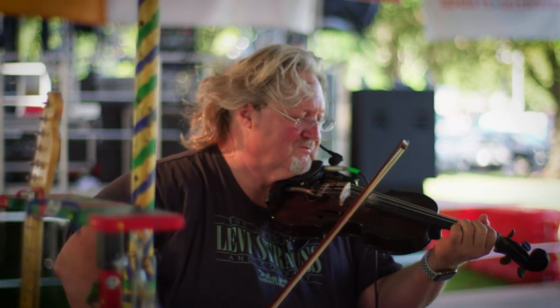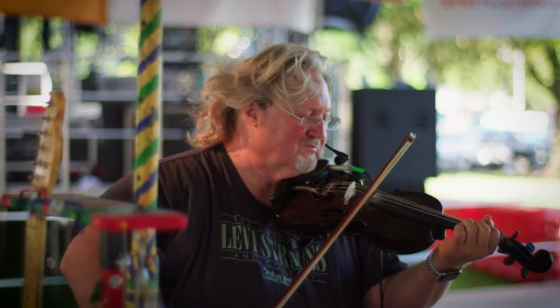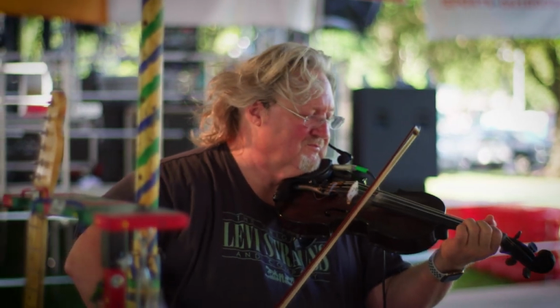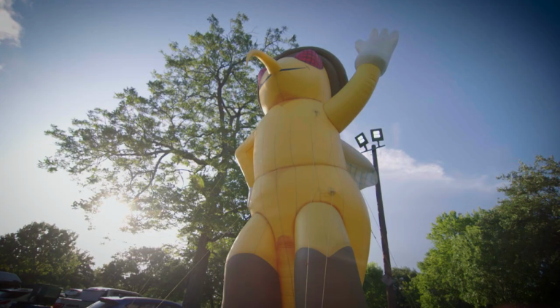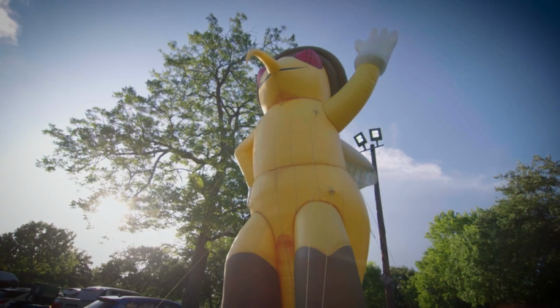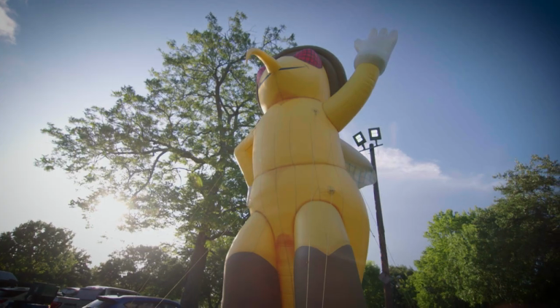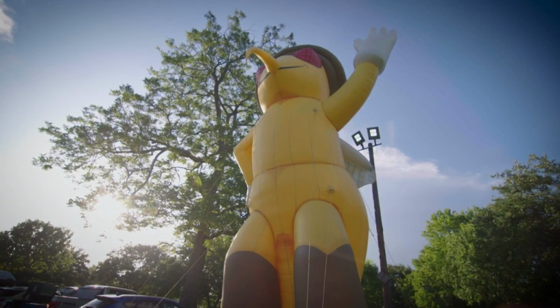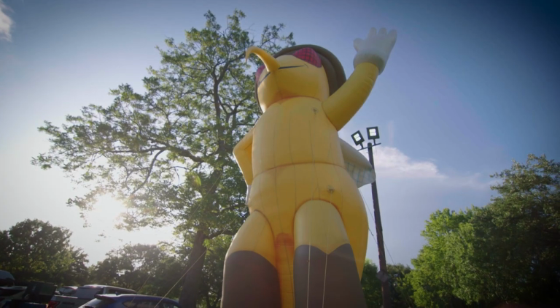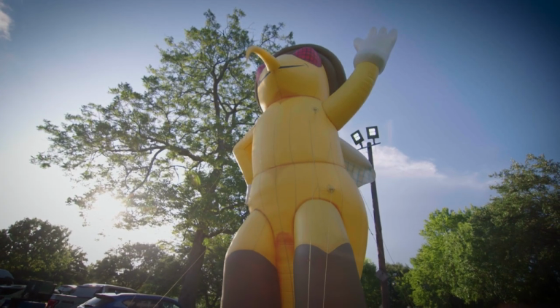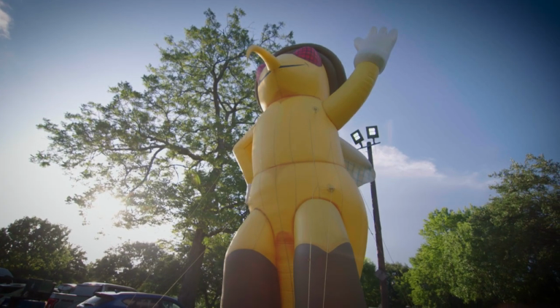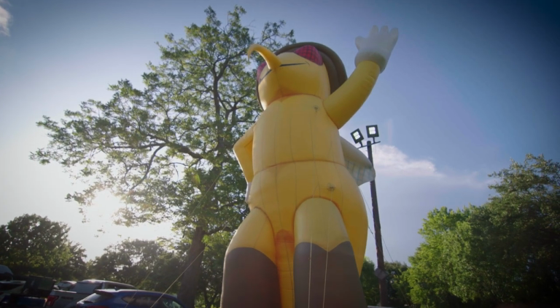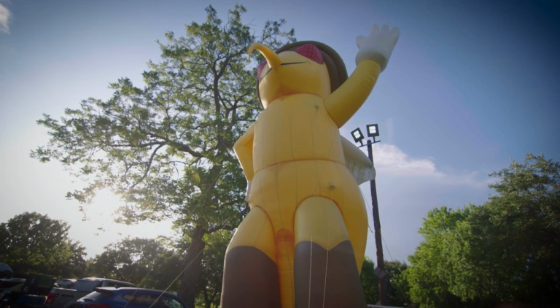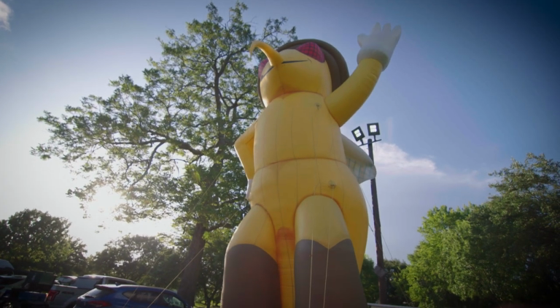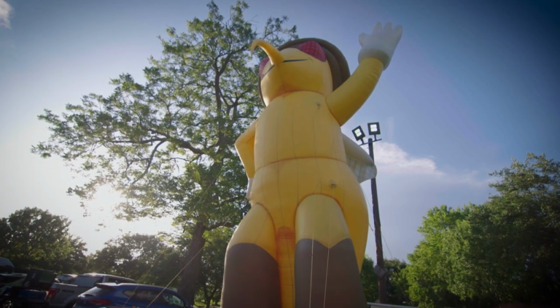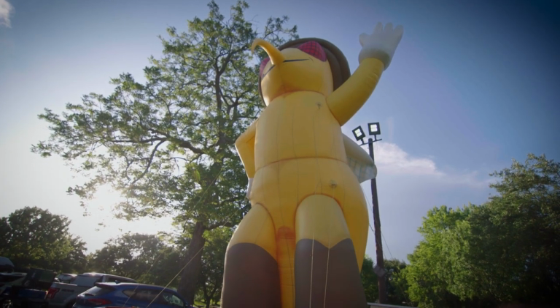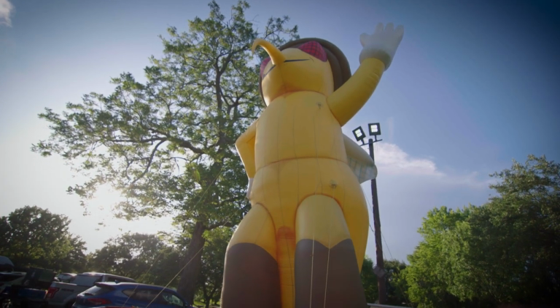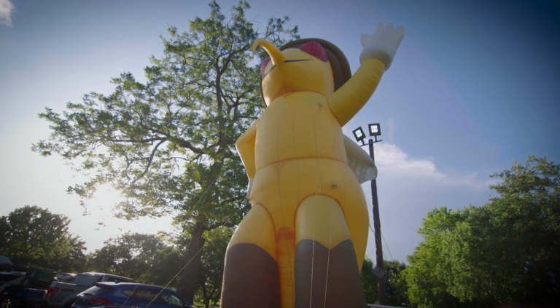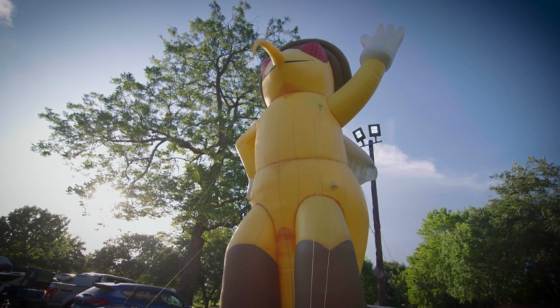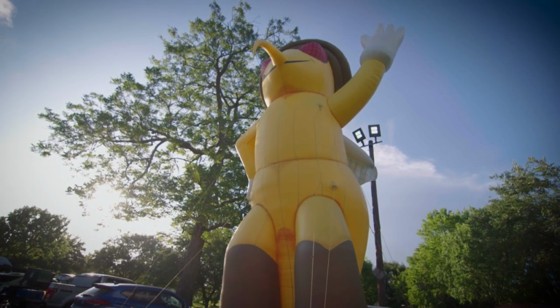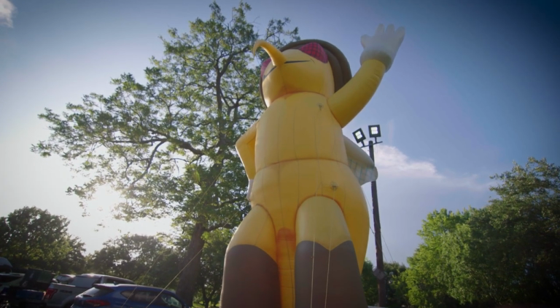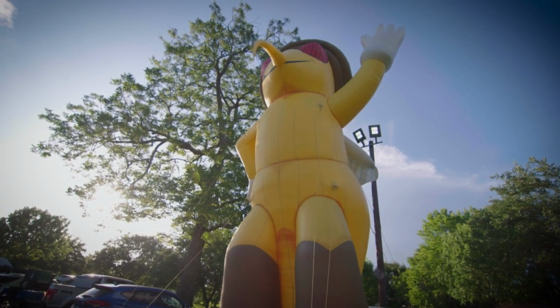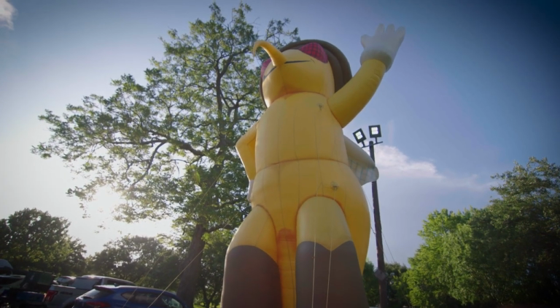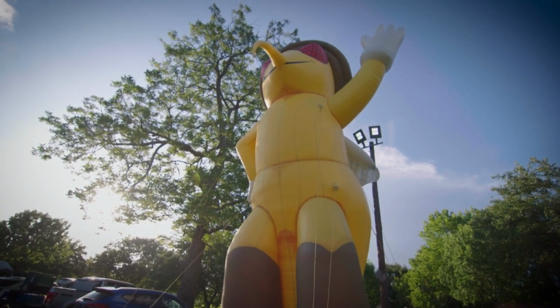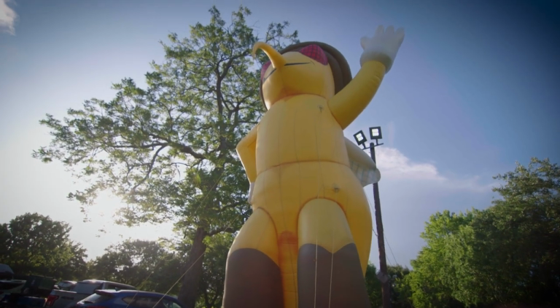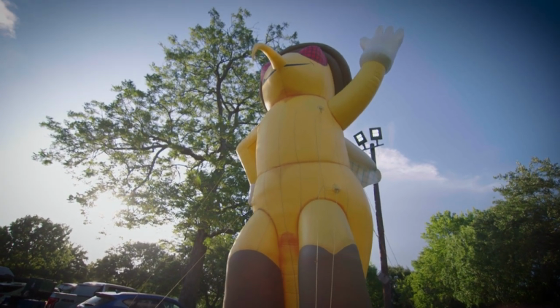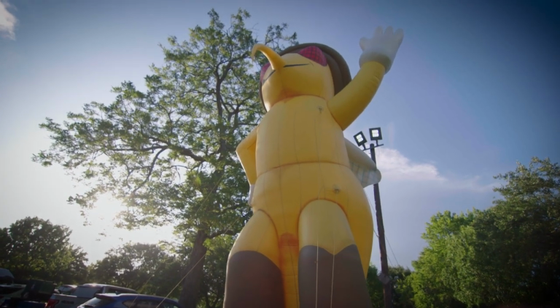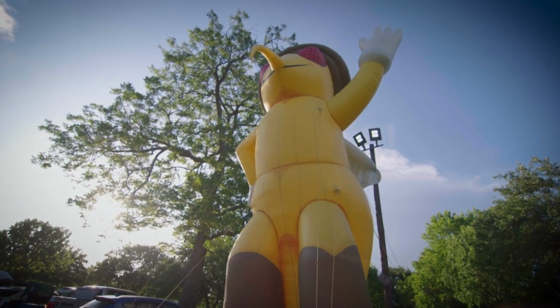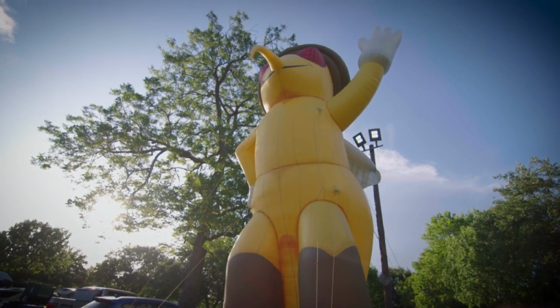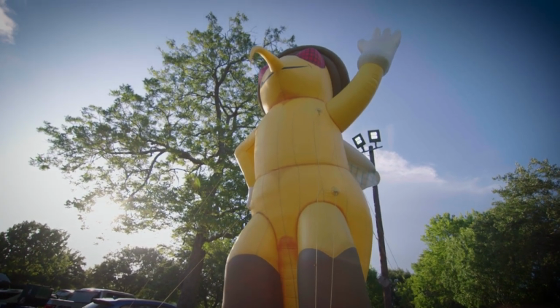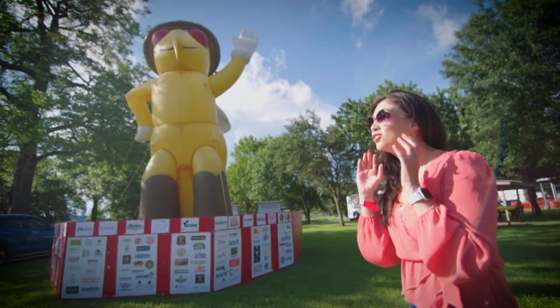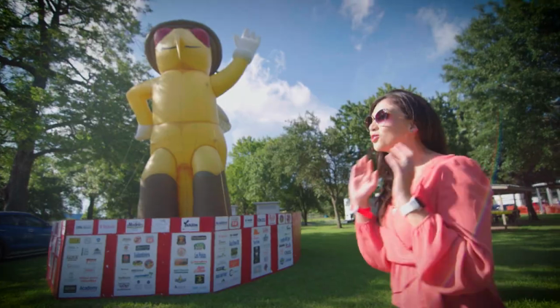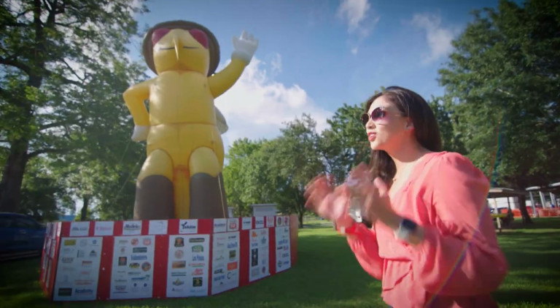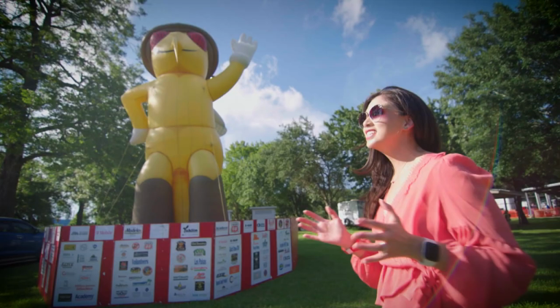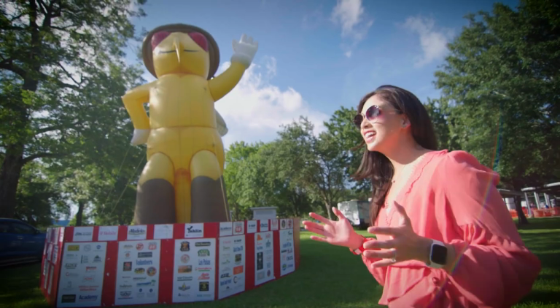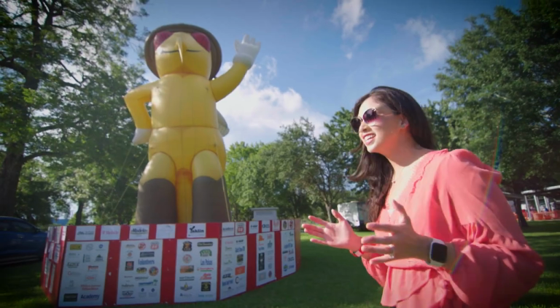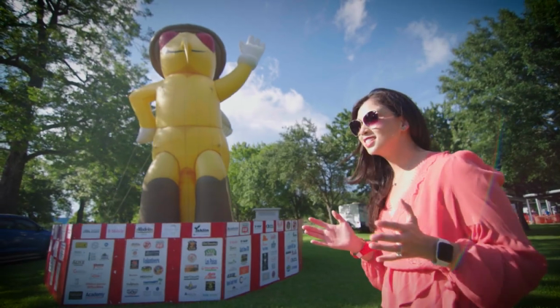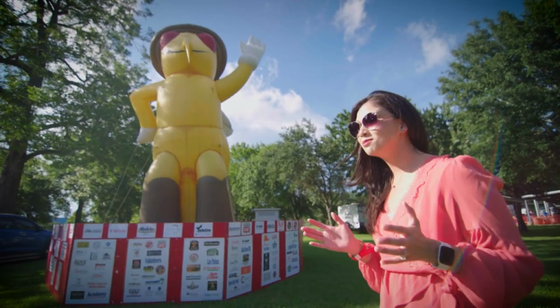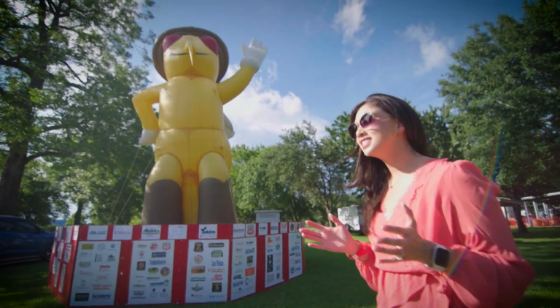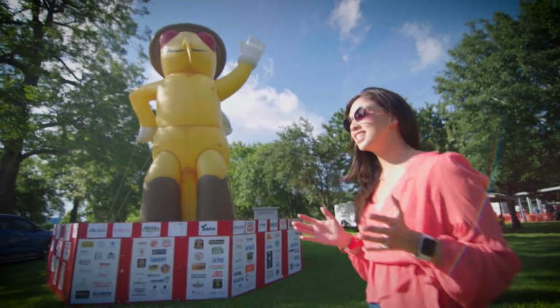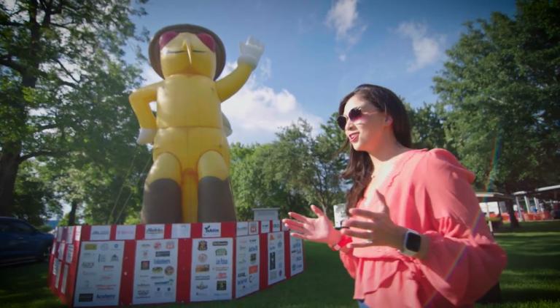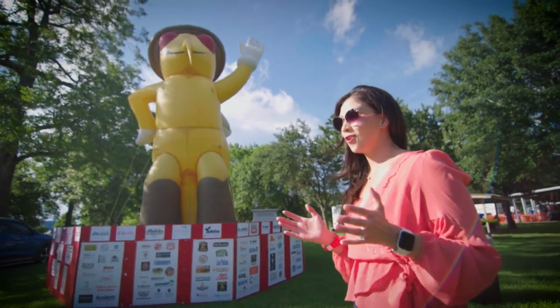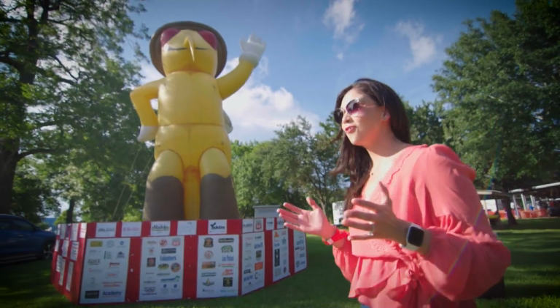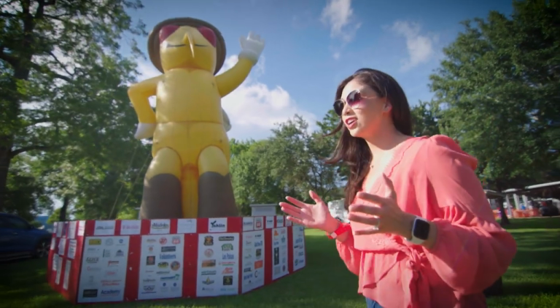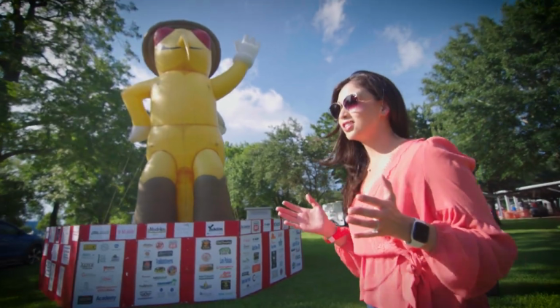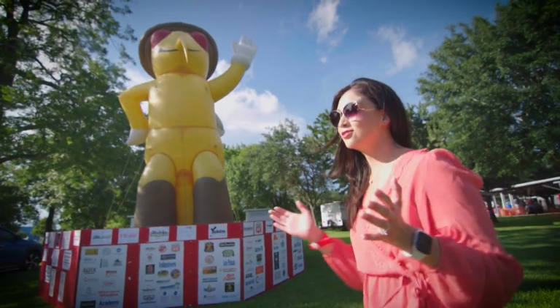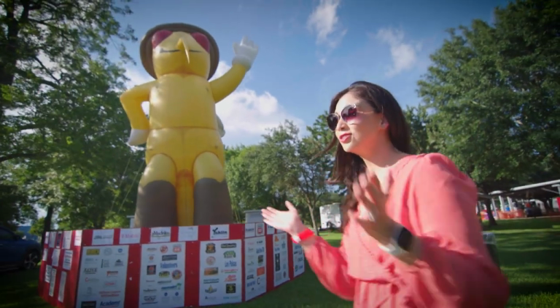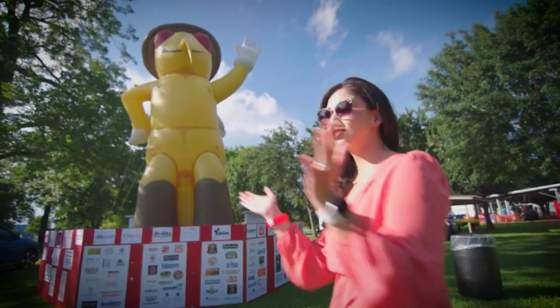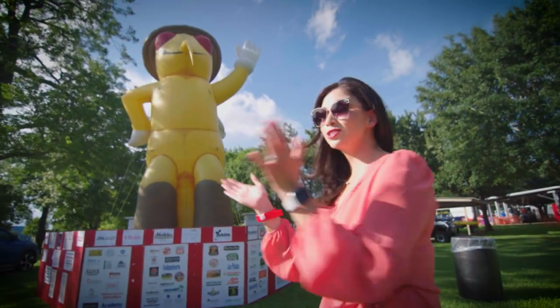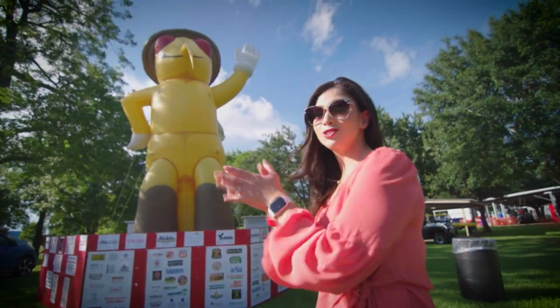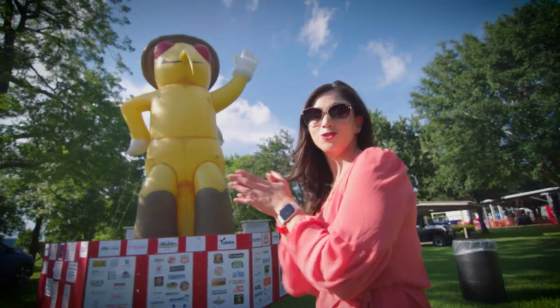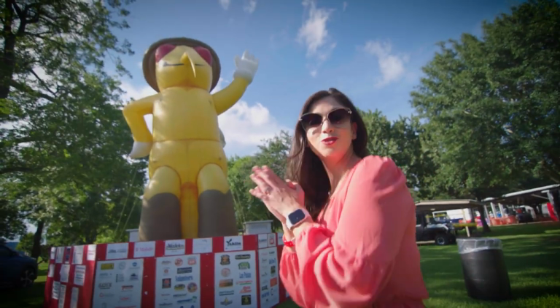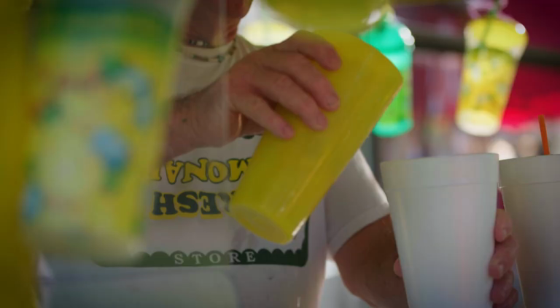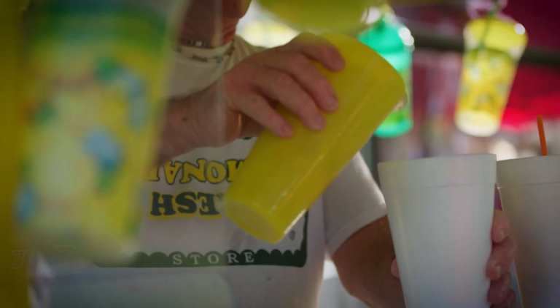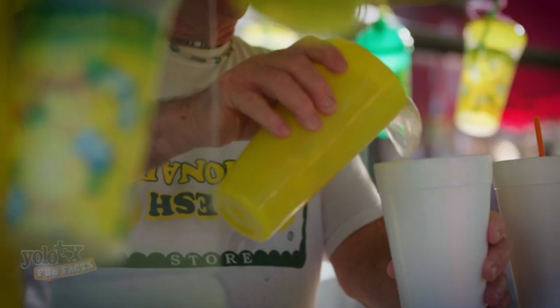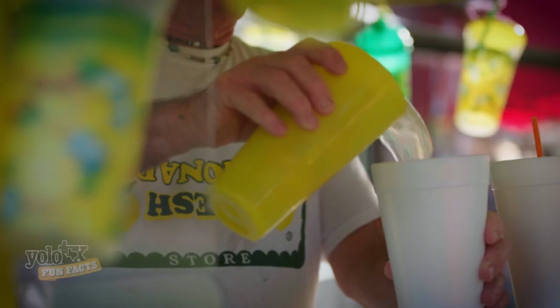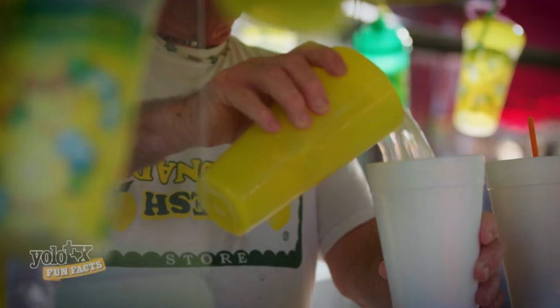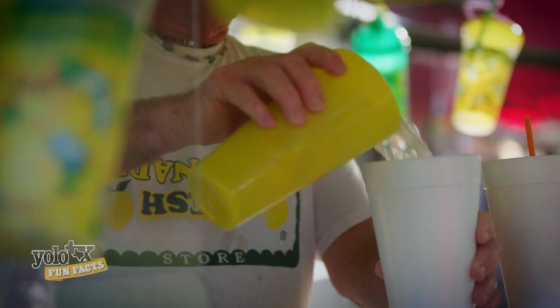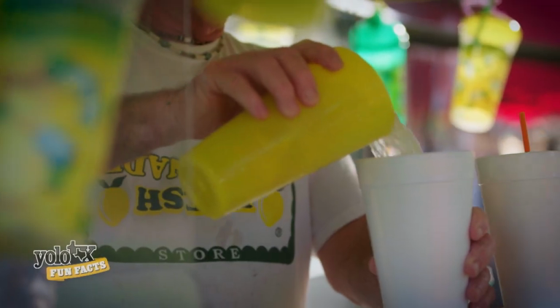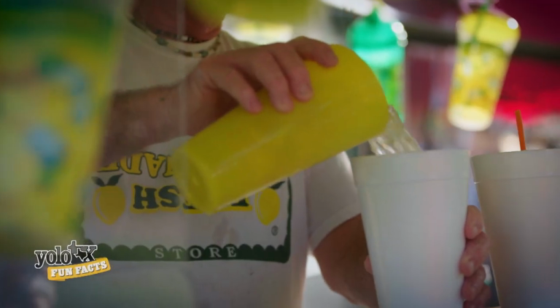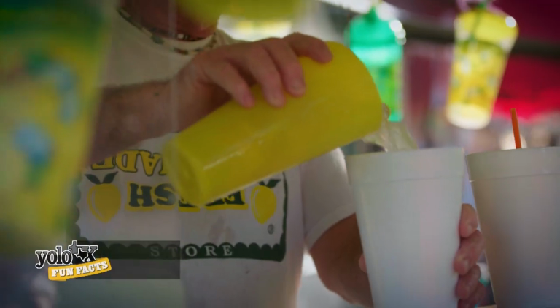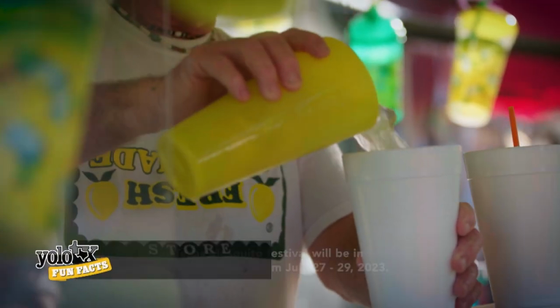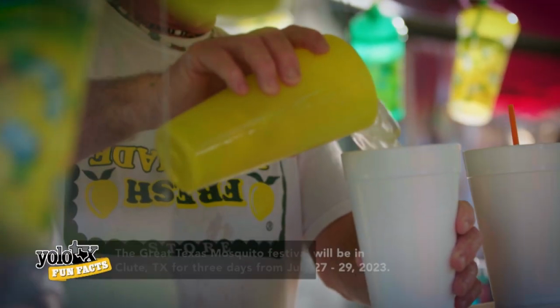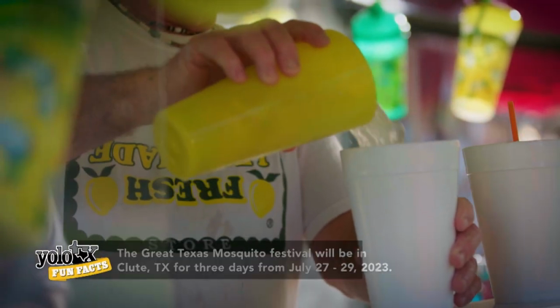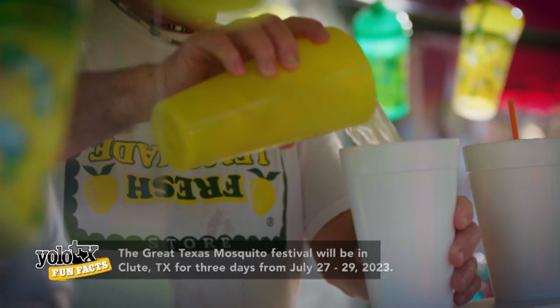That is Willie Manchu — he's the whole reason we're here. We're at the Great Texas Mosquito Festival, so let's do what we do best and have a good time.